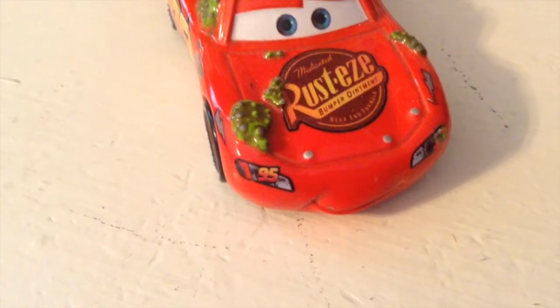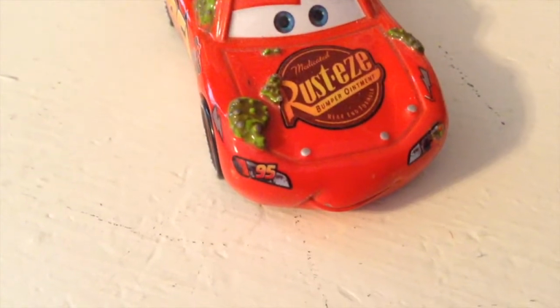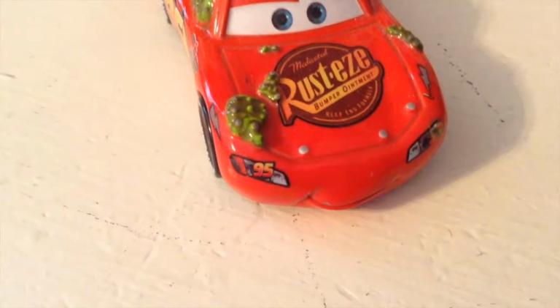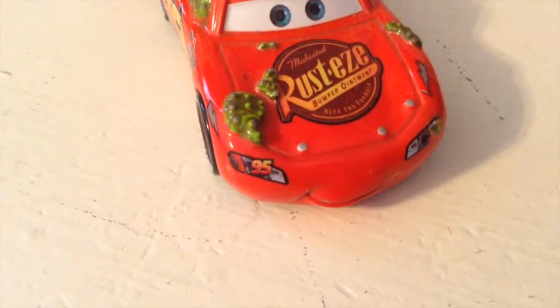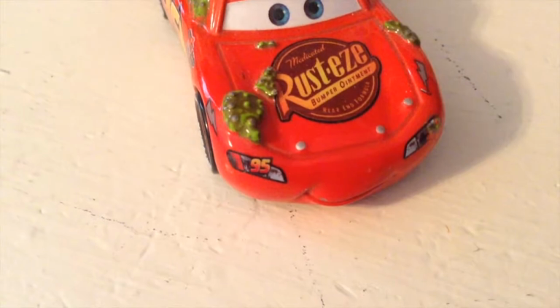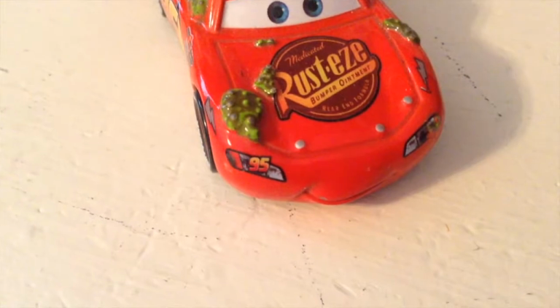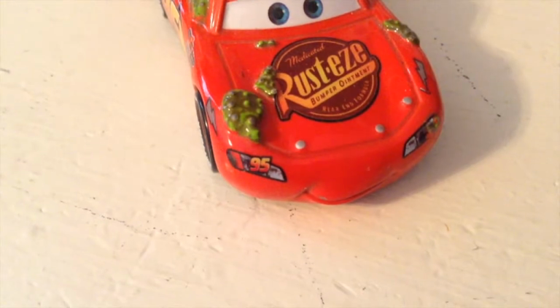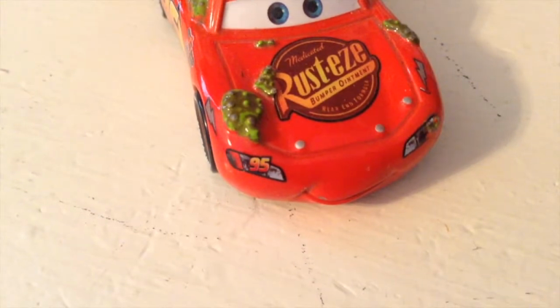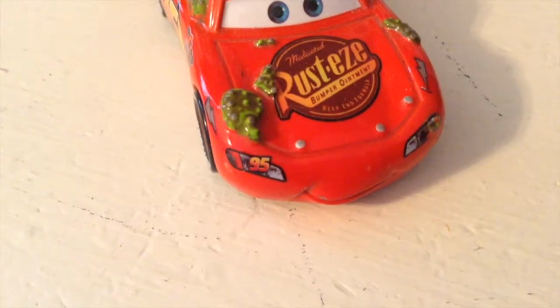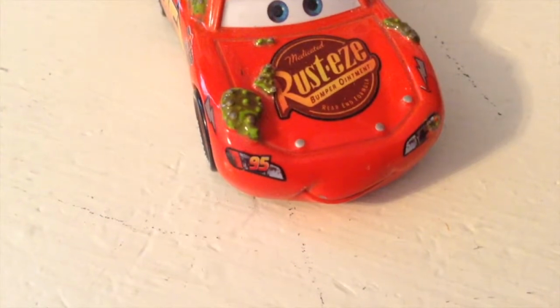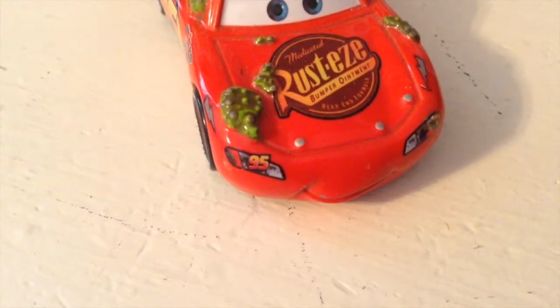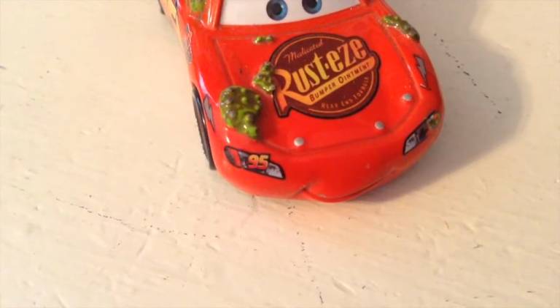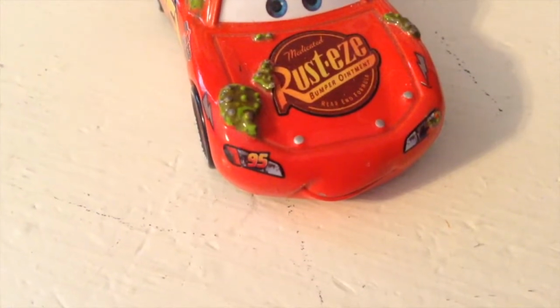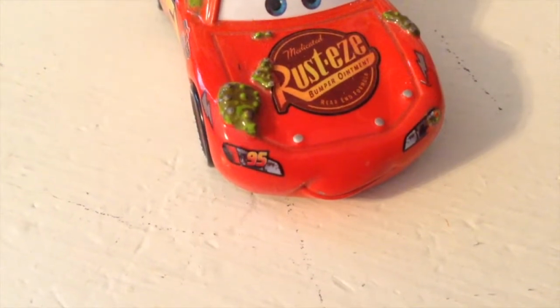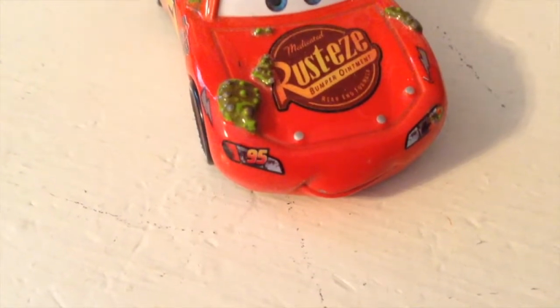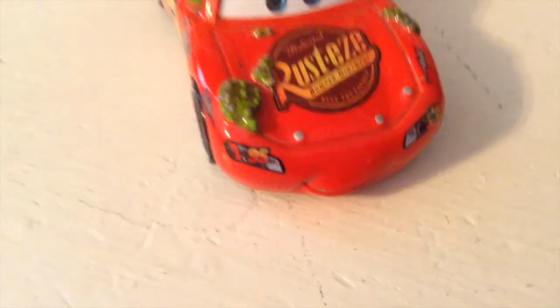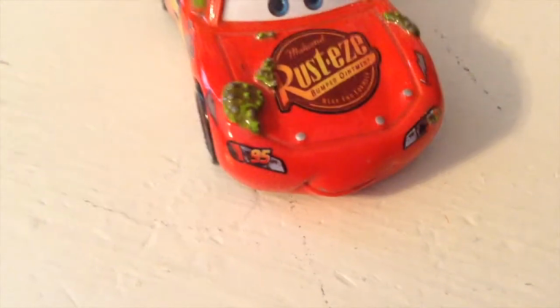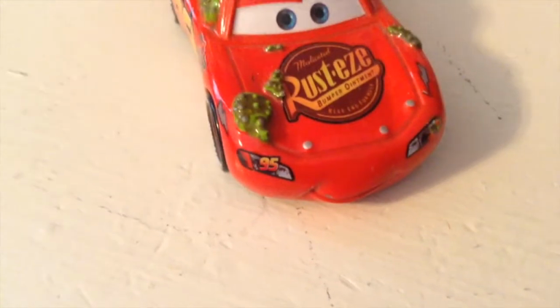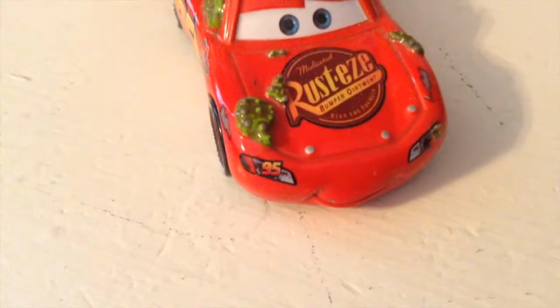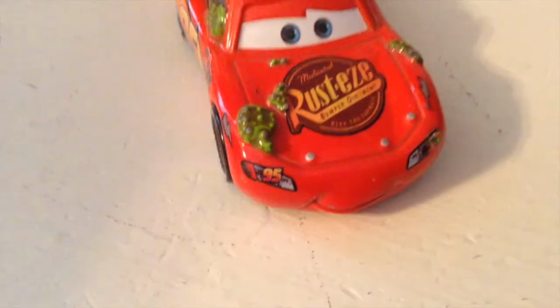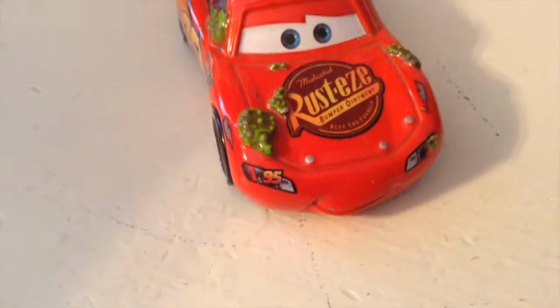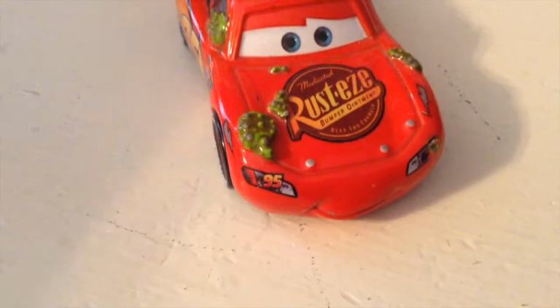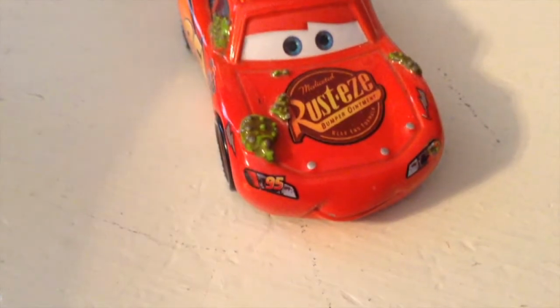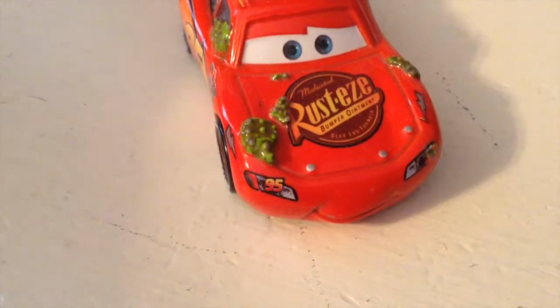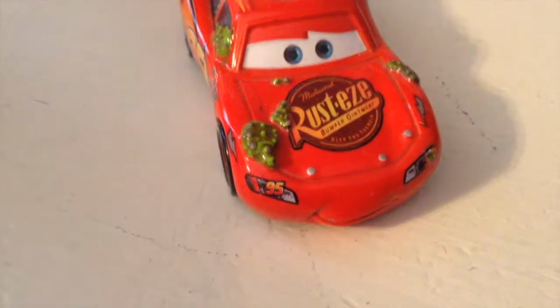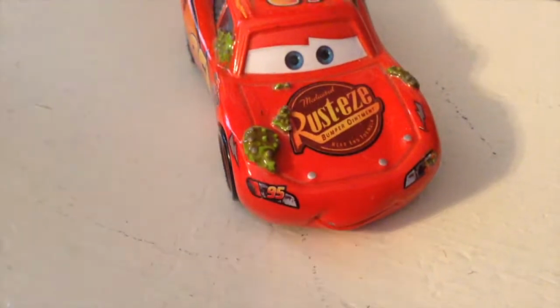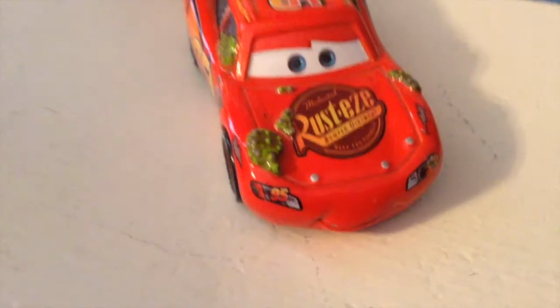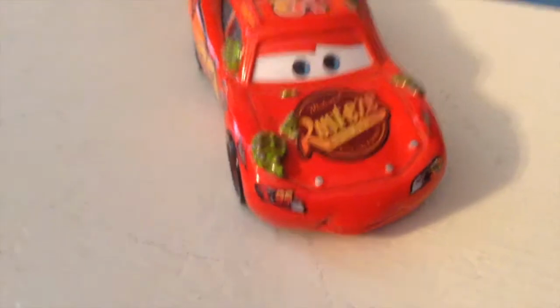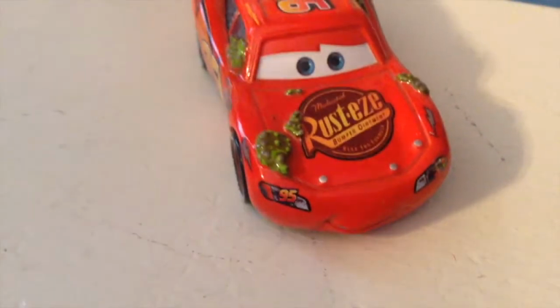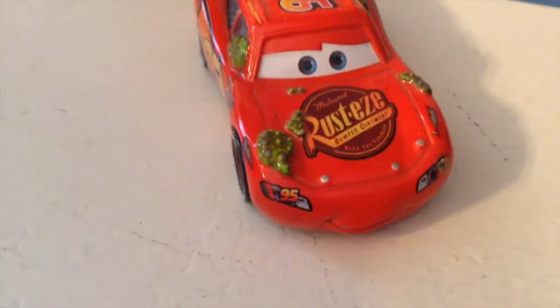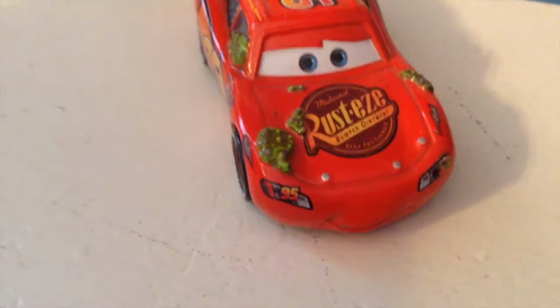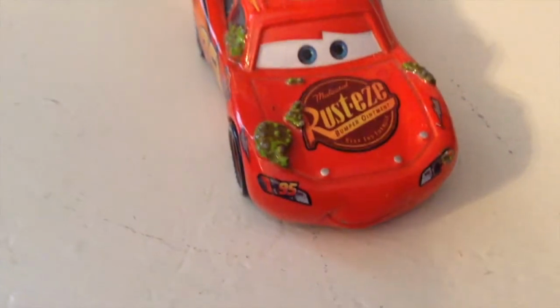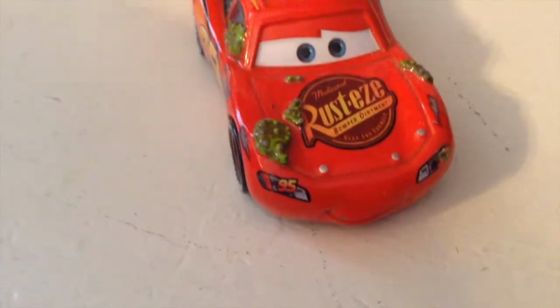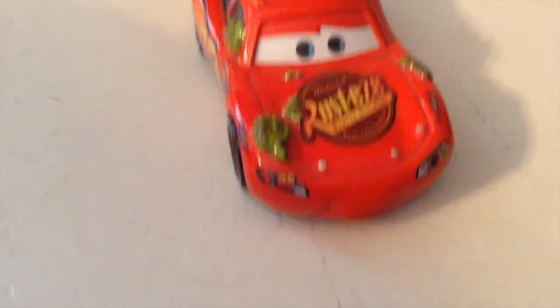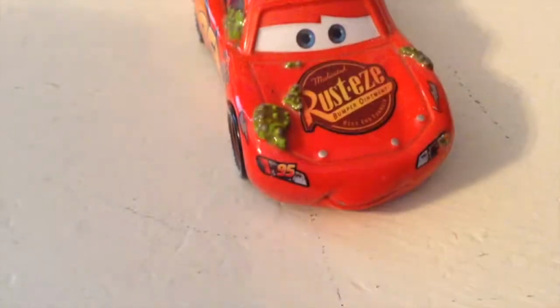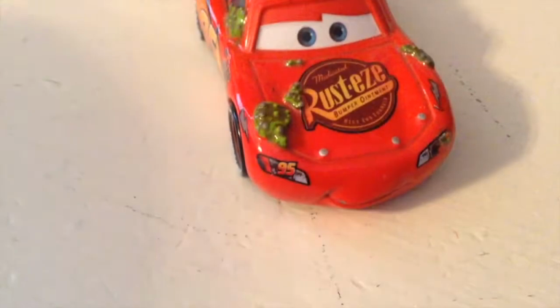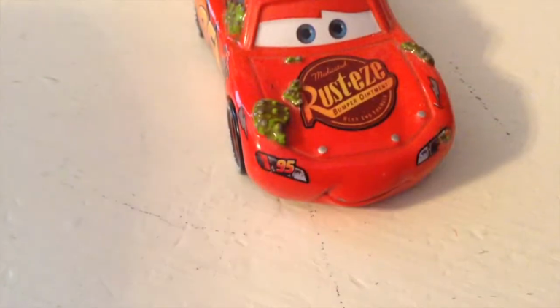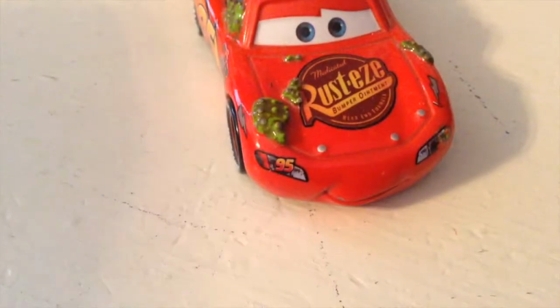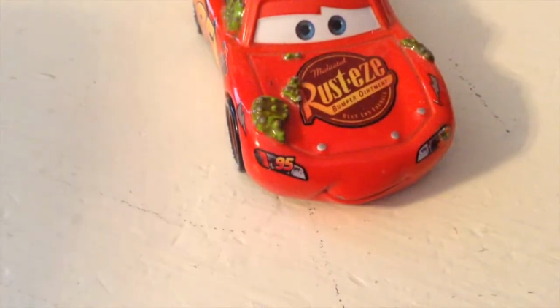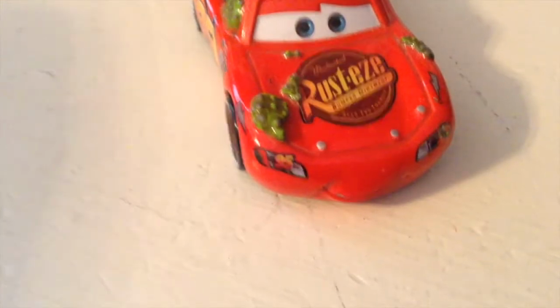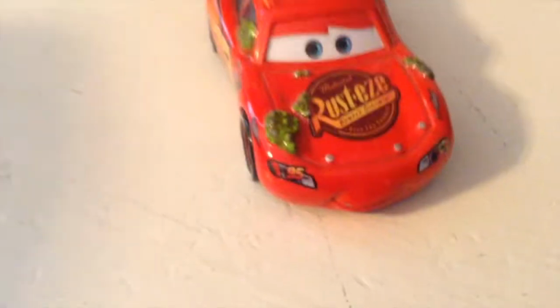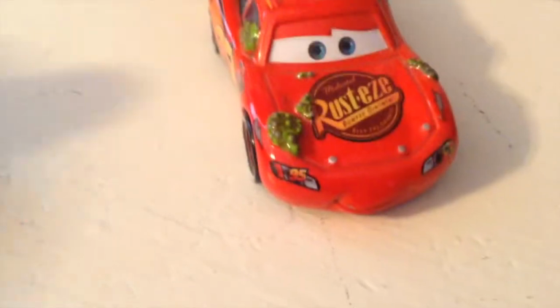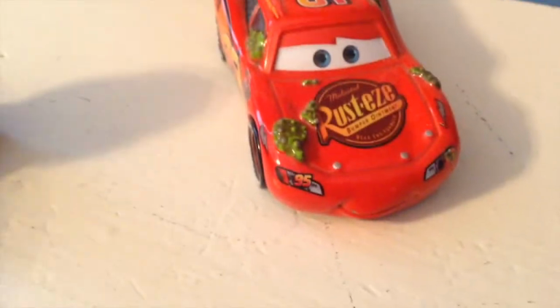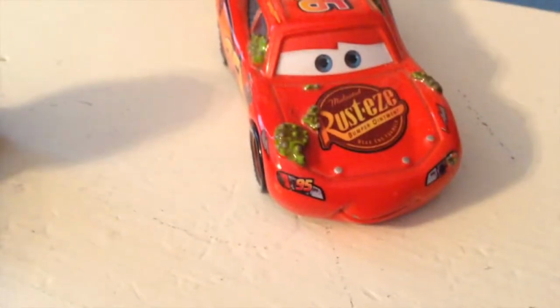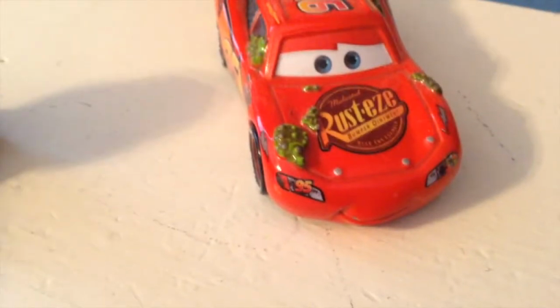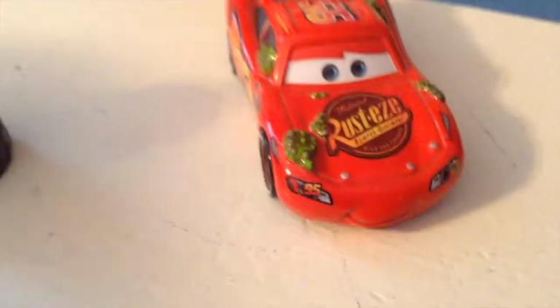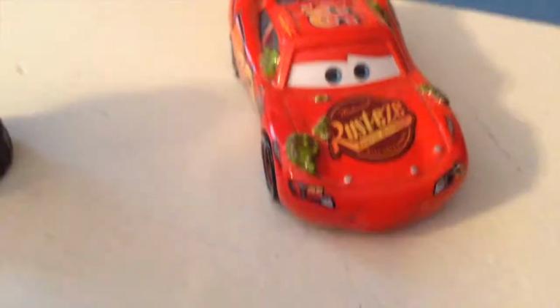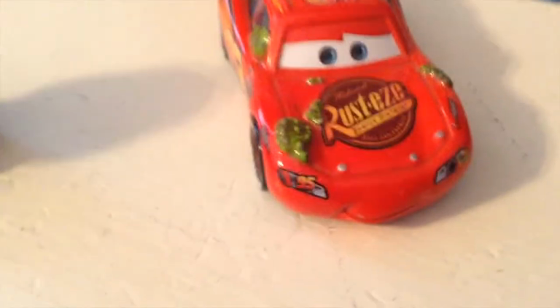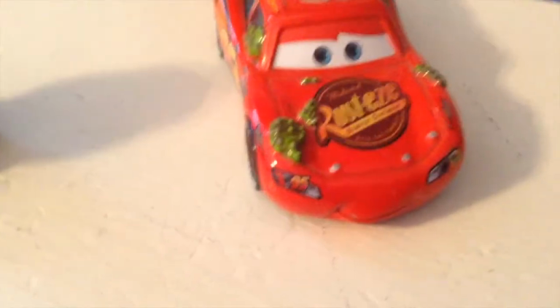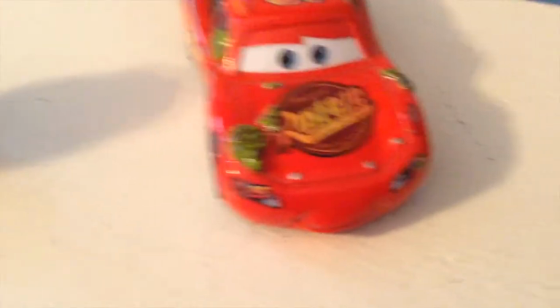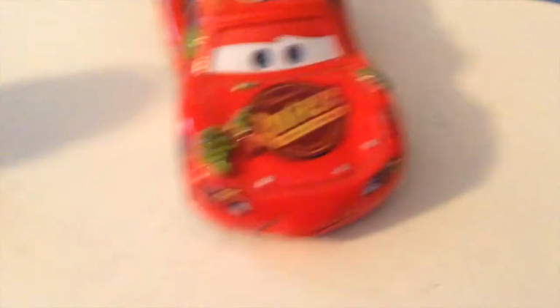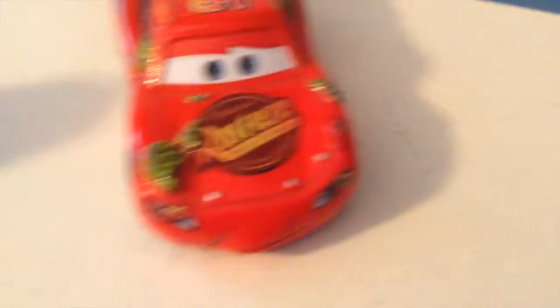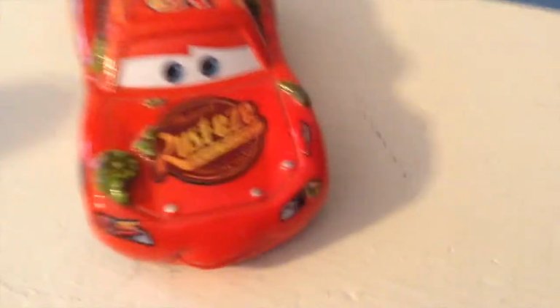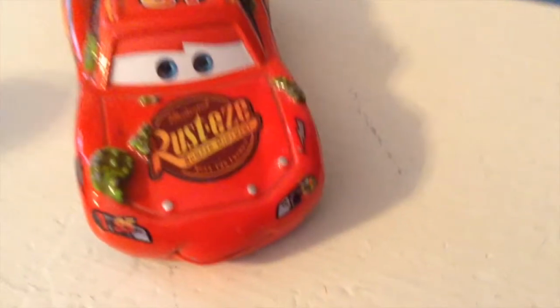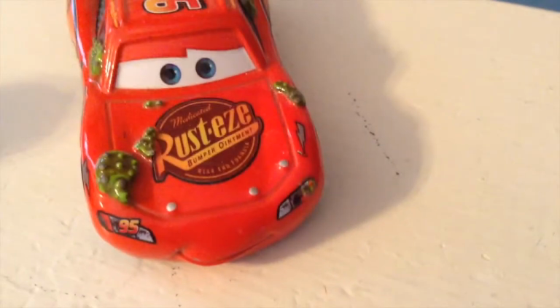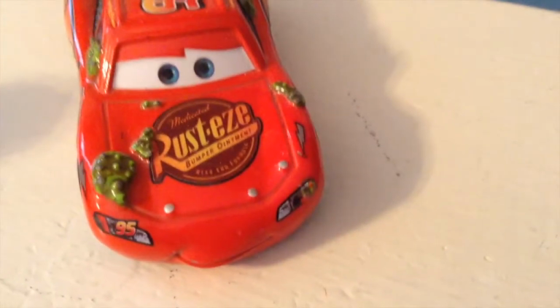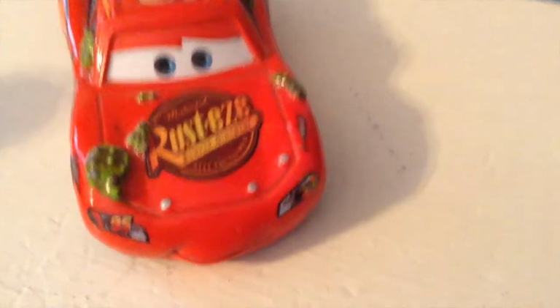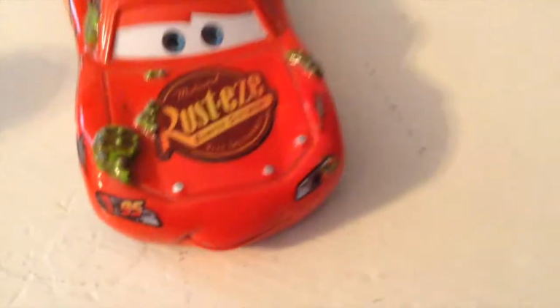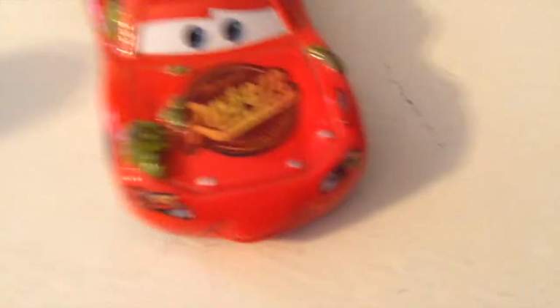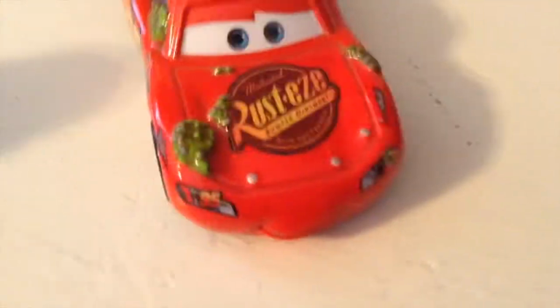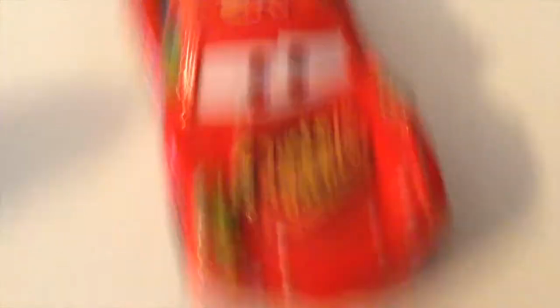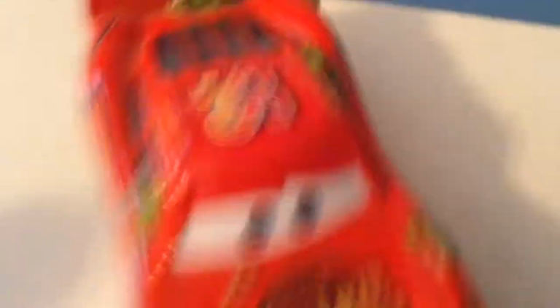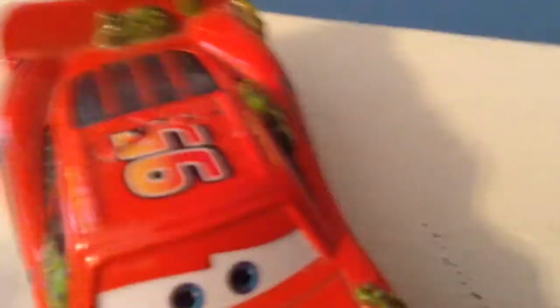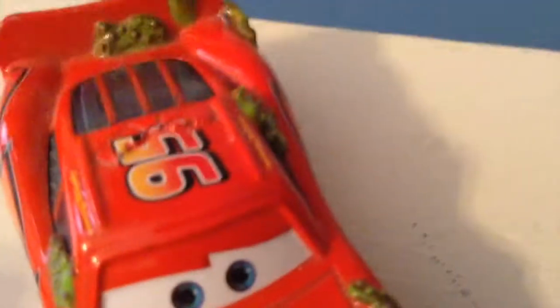Mattel really tried really, really hard on this McQueen, and you could really tell that they put a bunch of time and effort into this. Bye now.